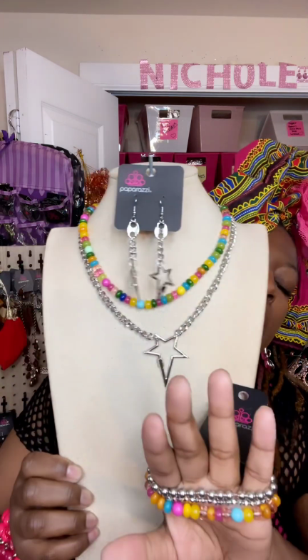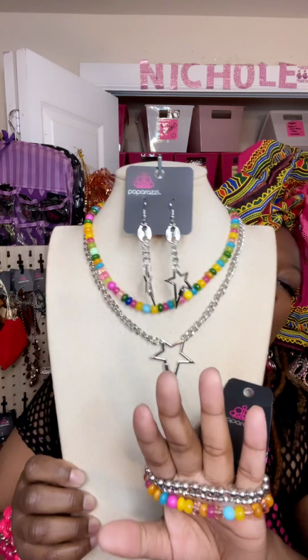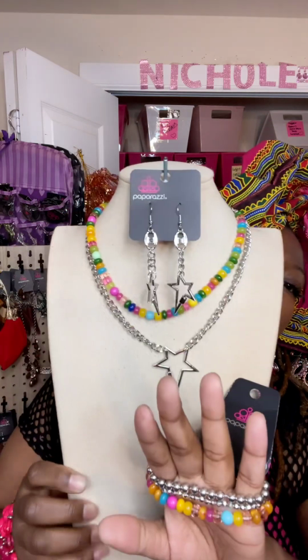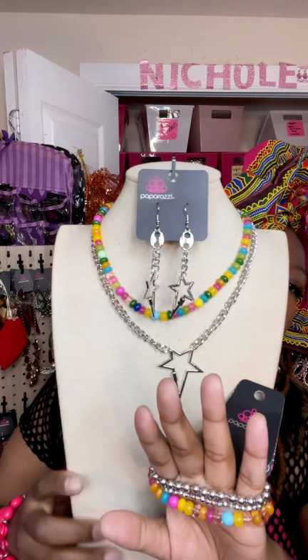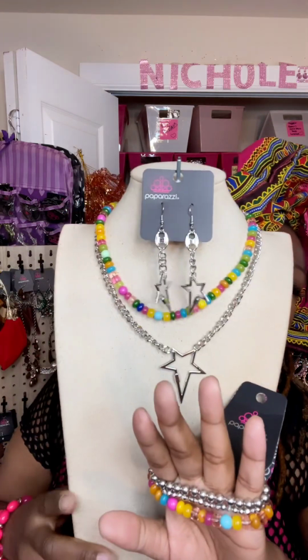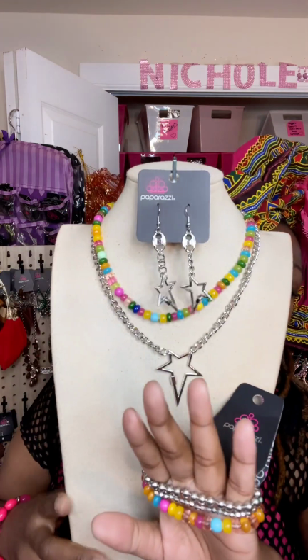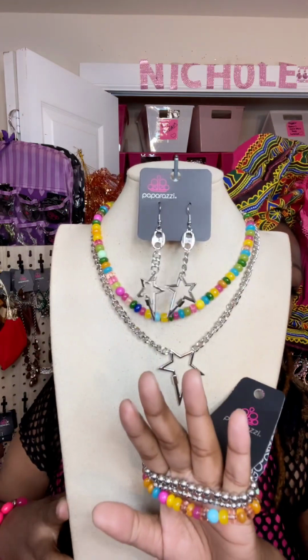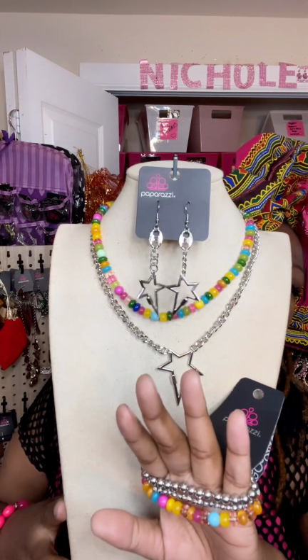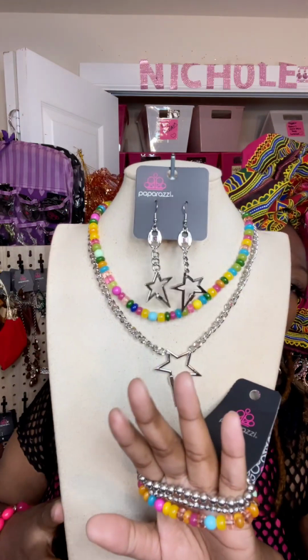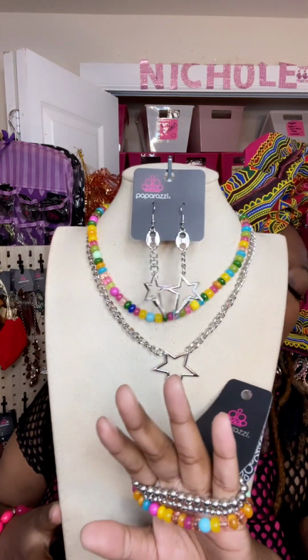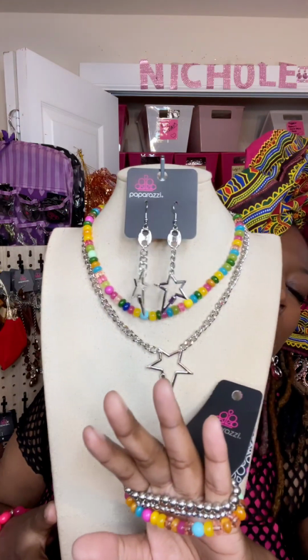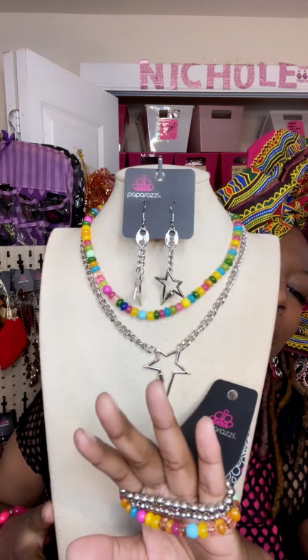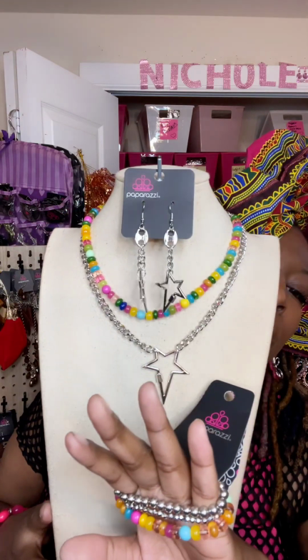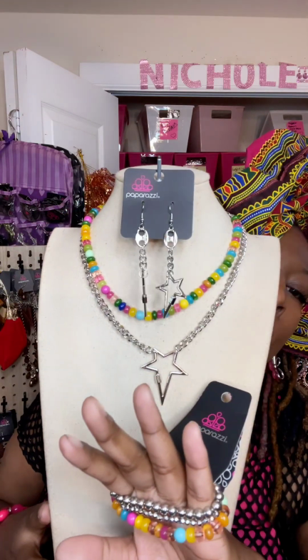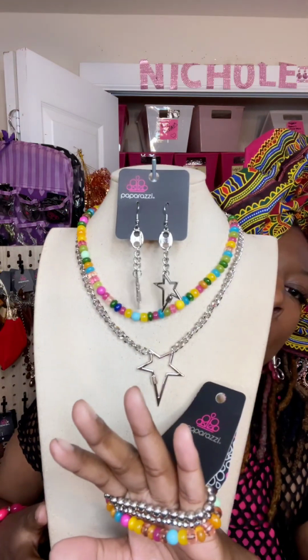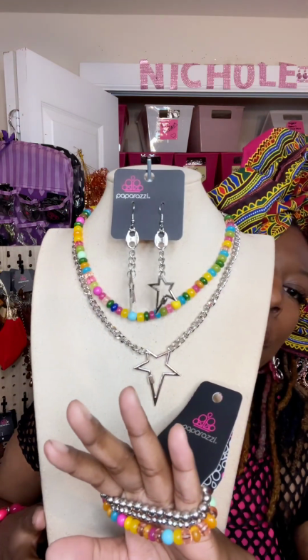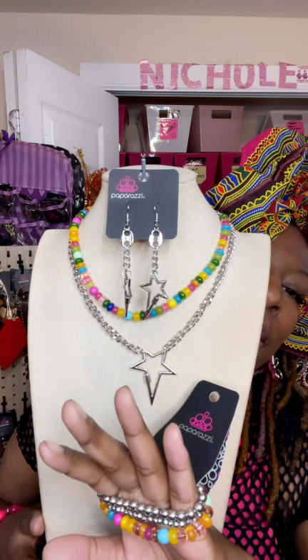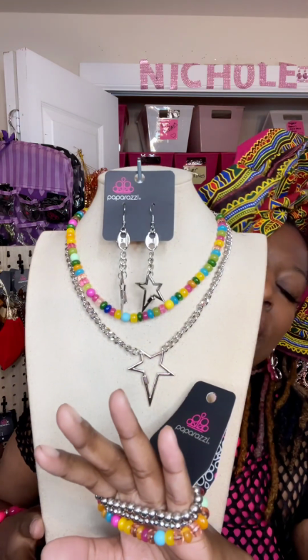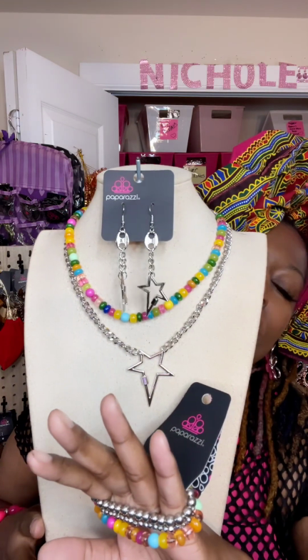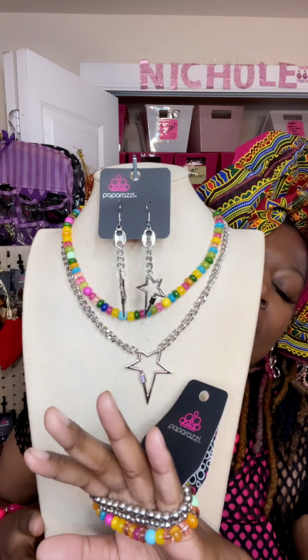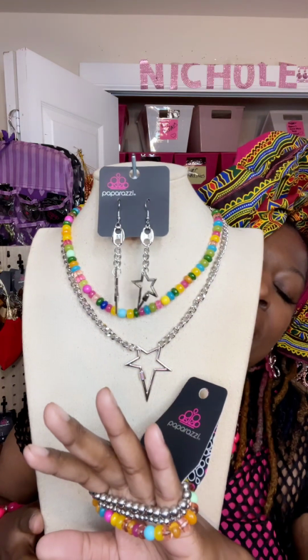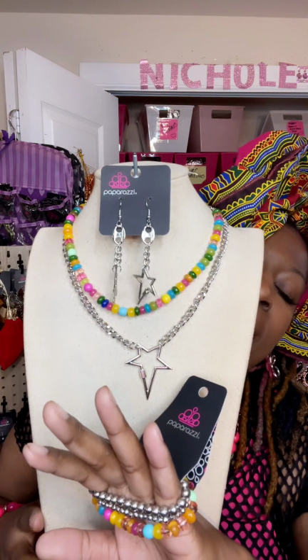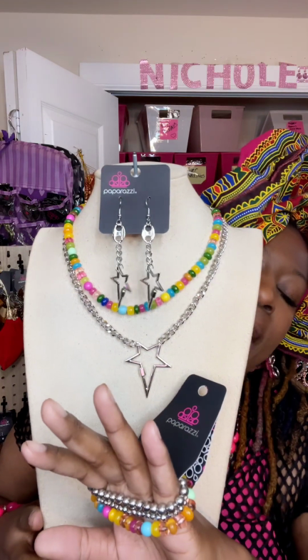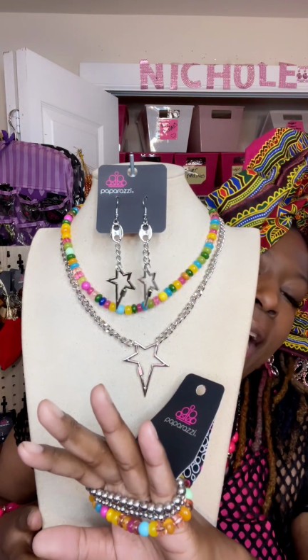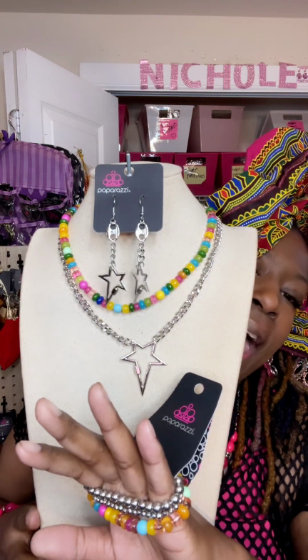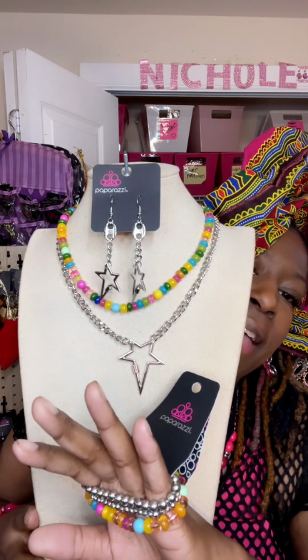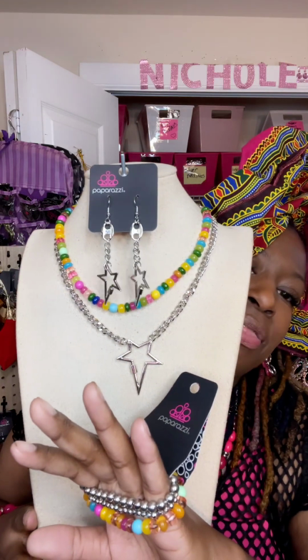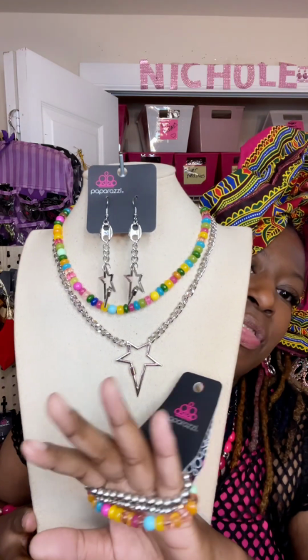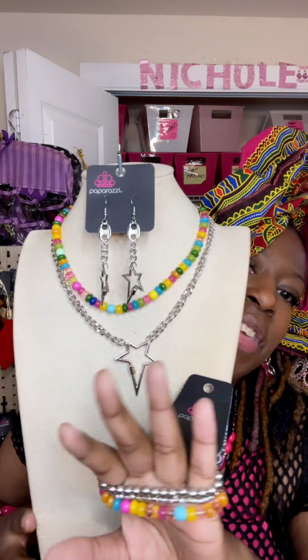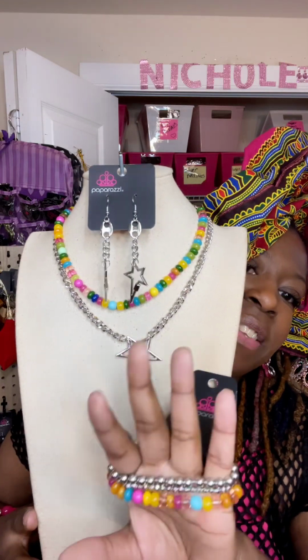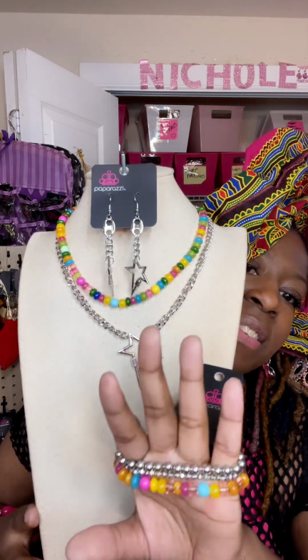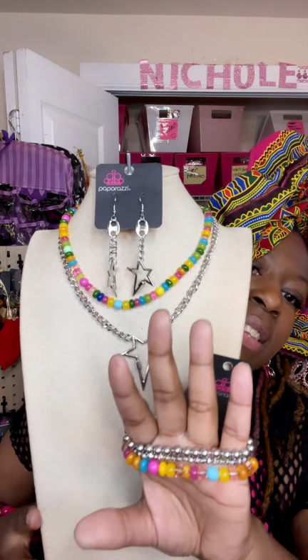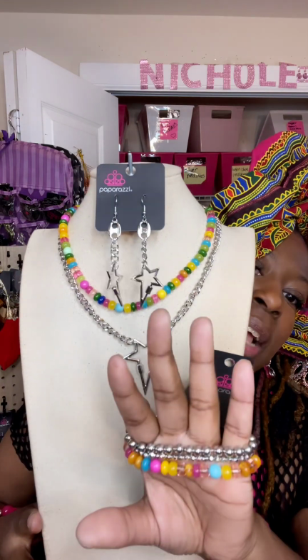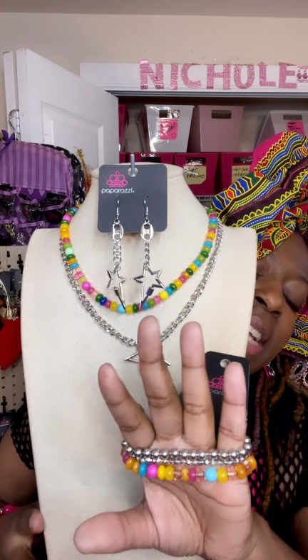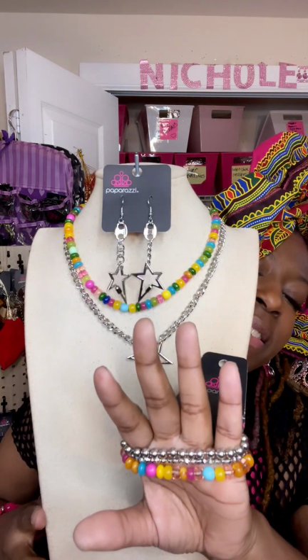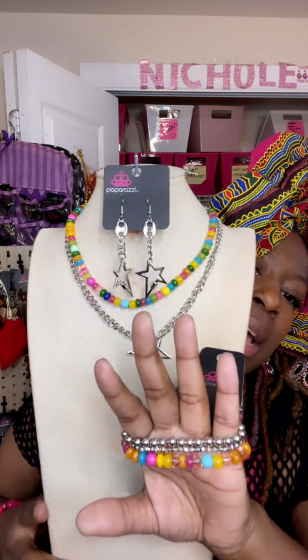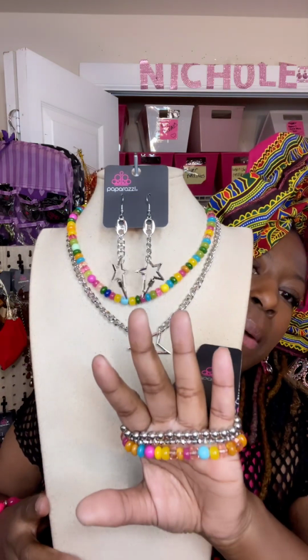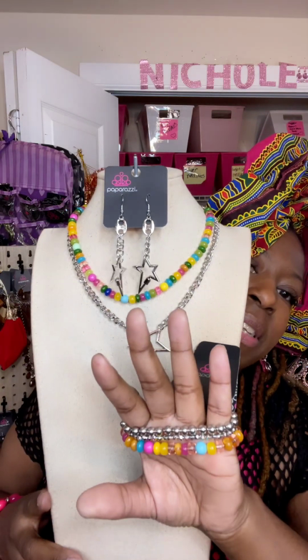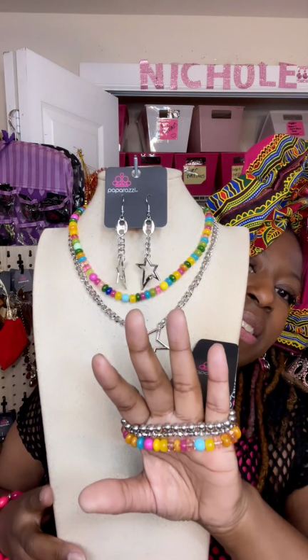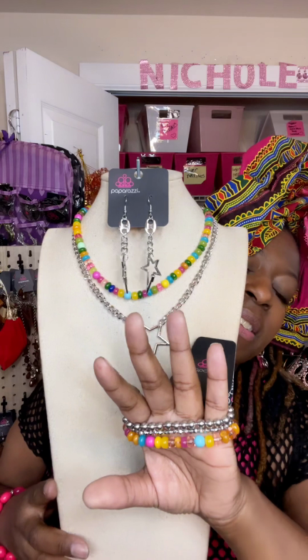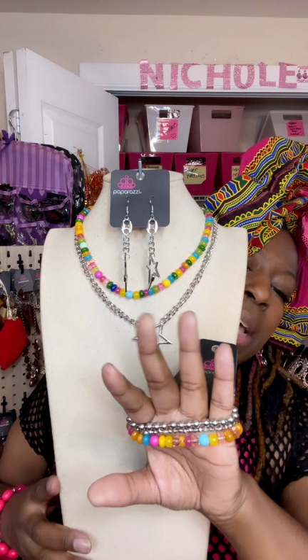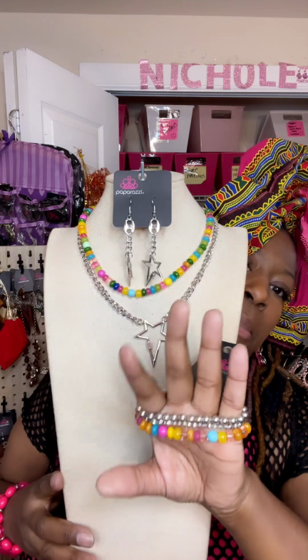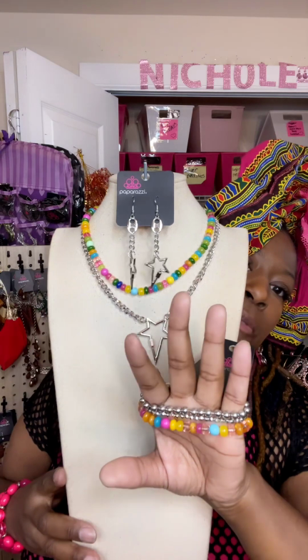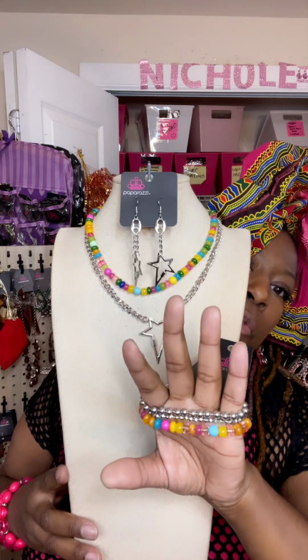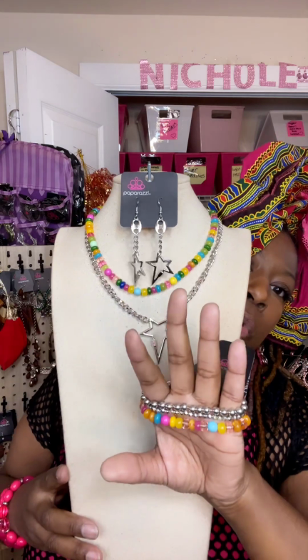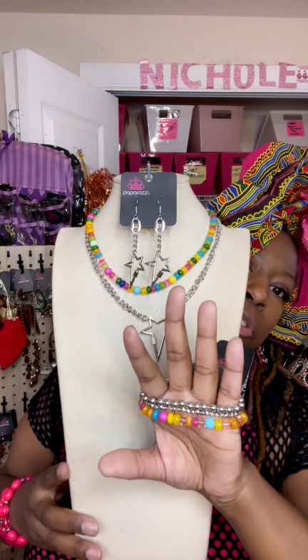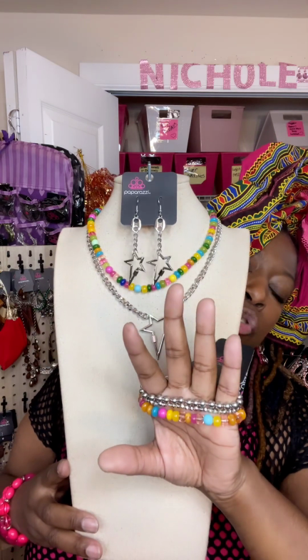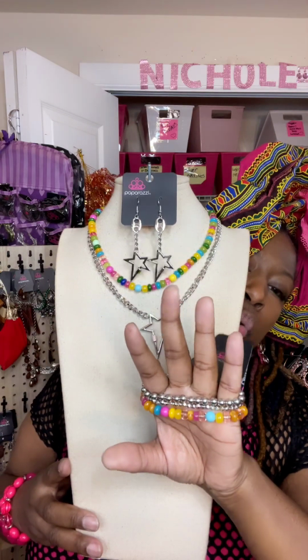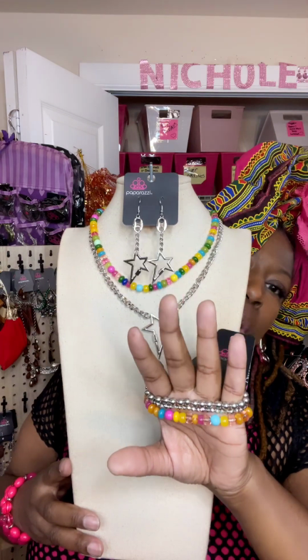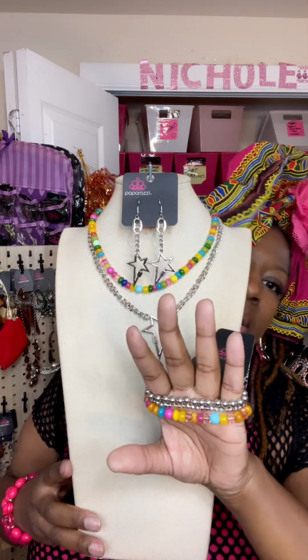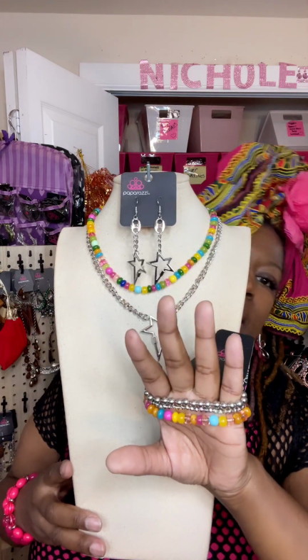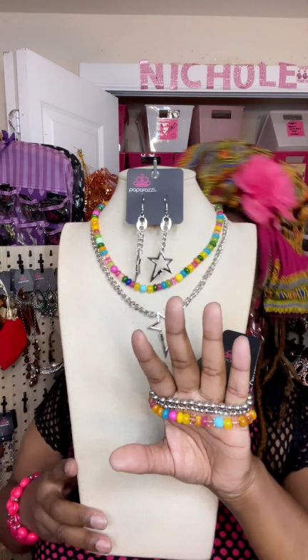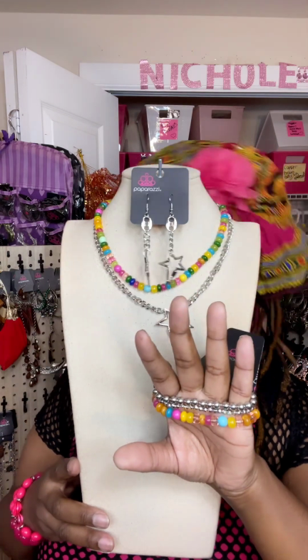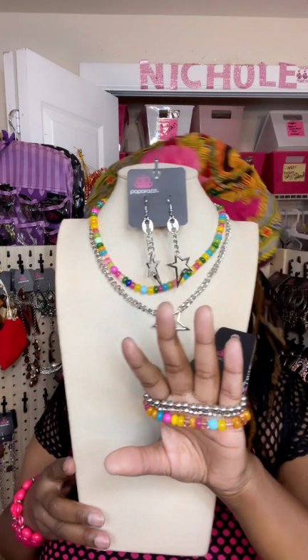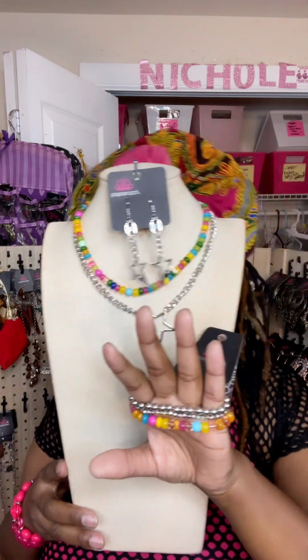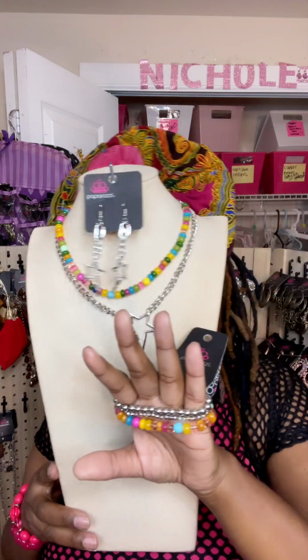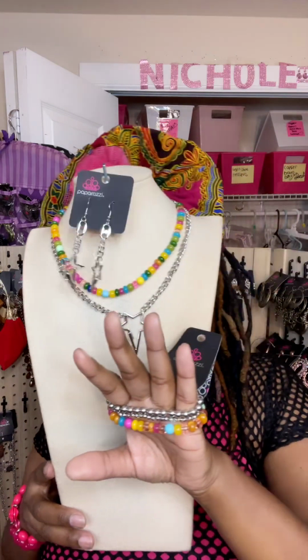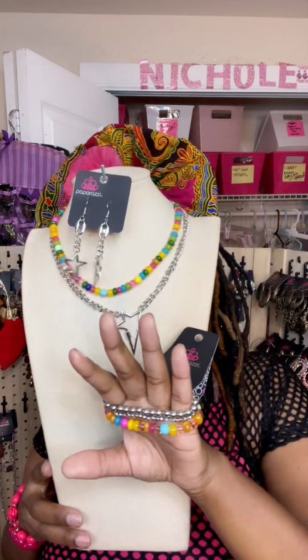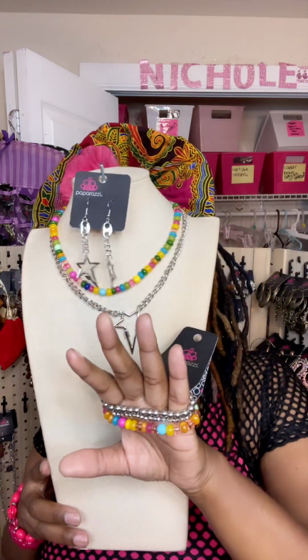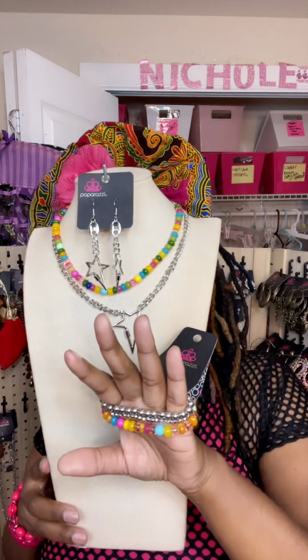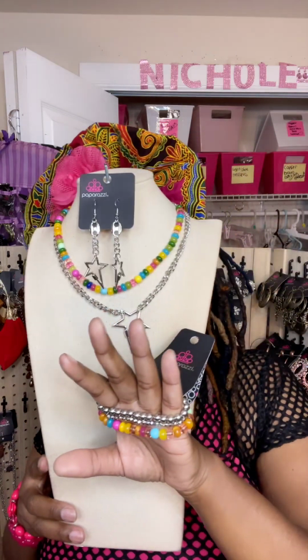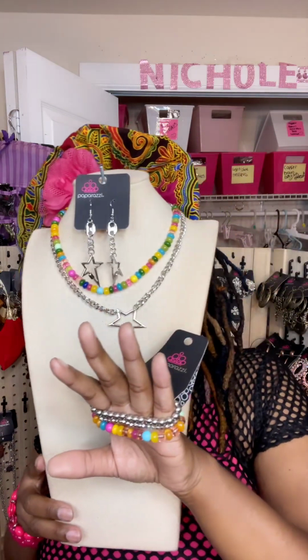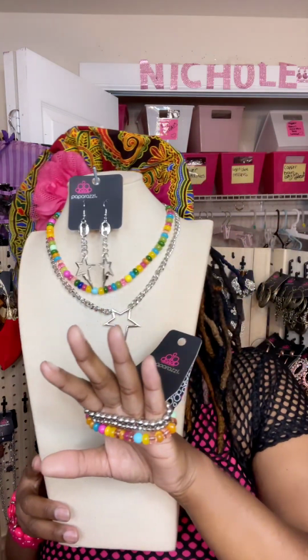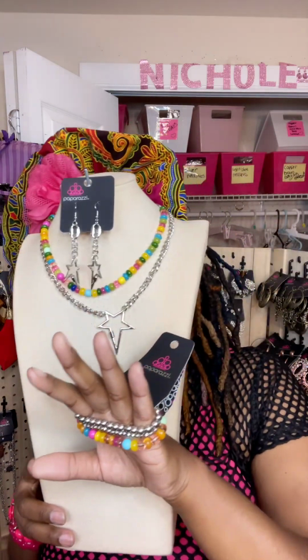Either way, this is number four, and this is number four — $20. Absolutely gorgeous.